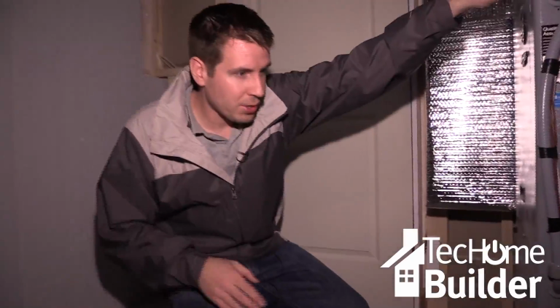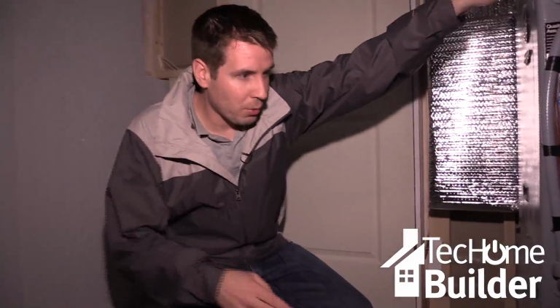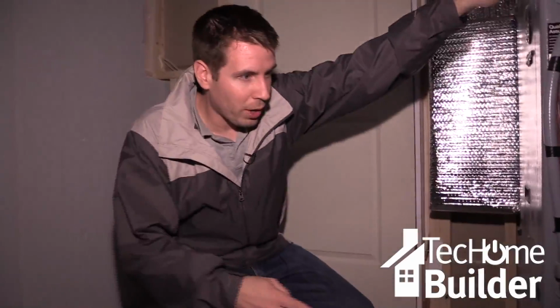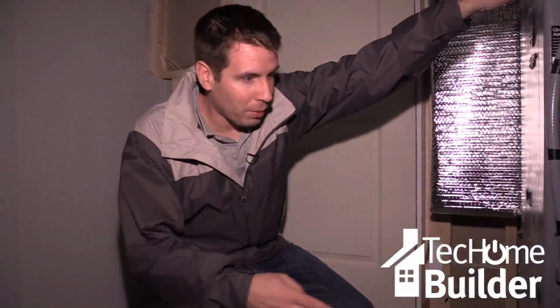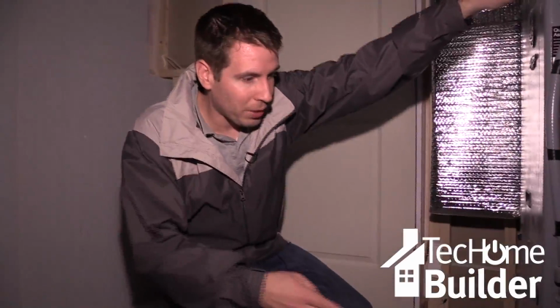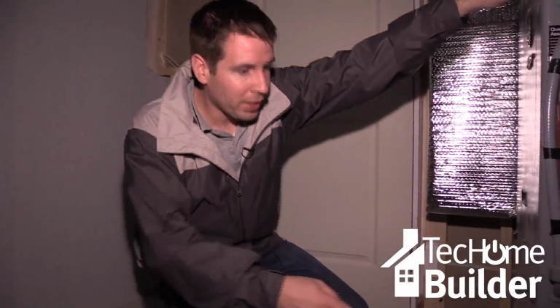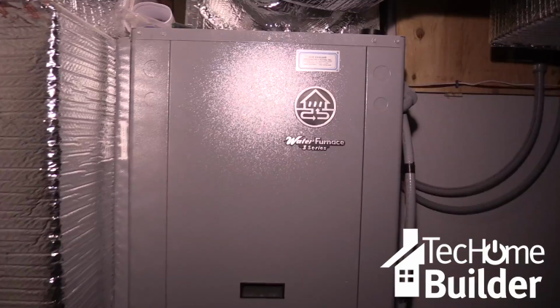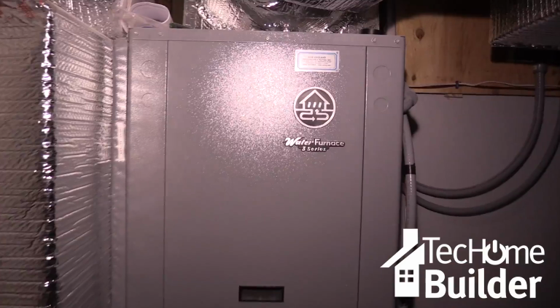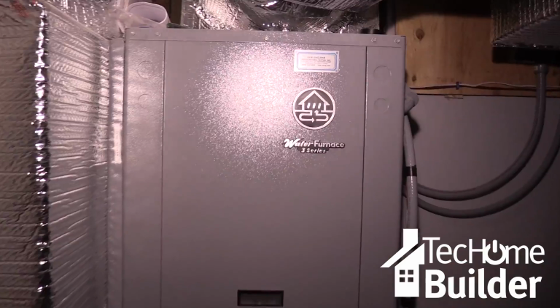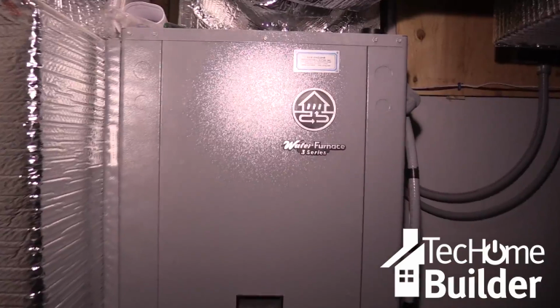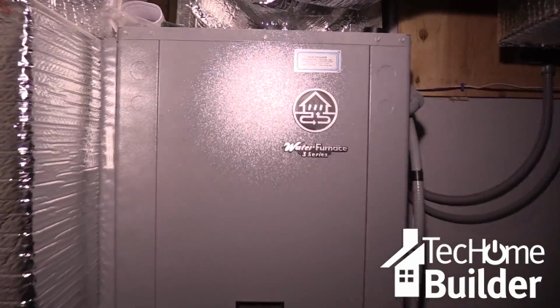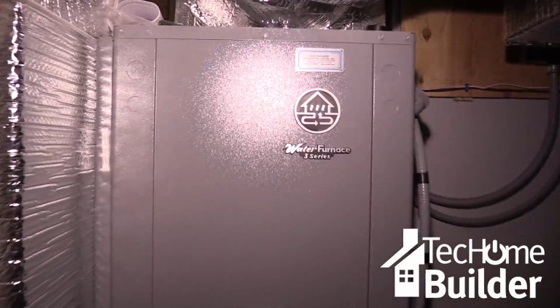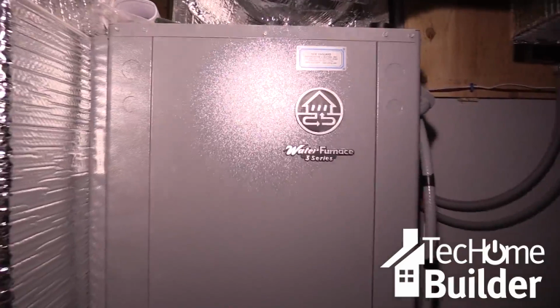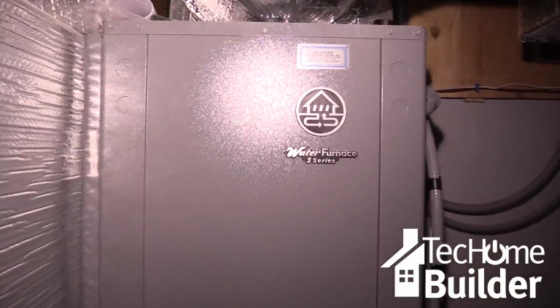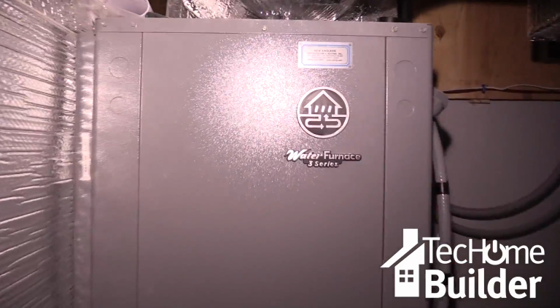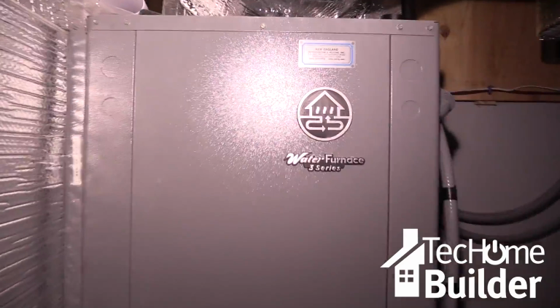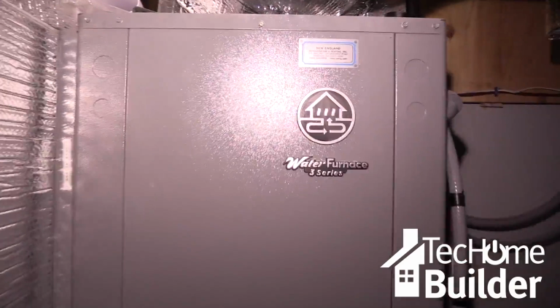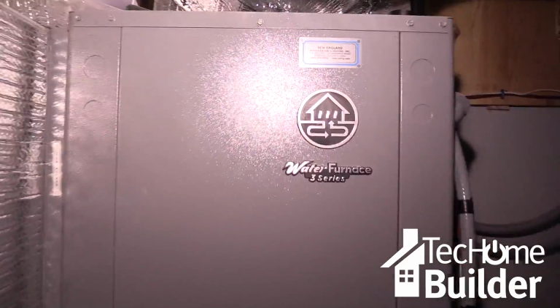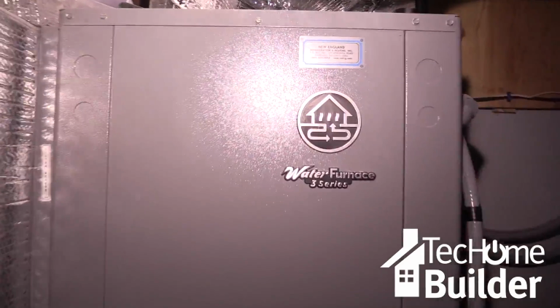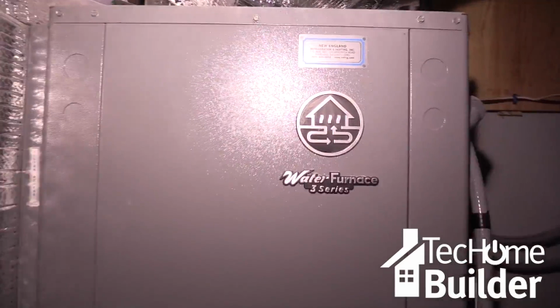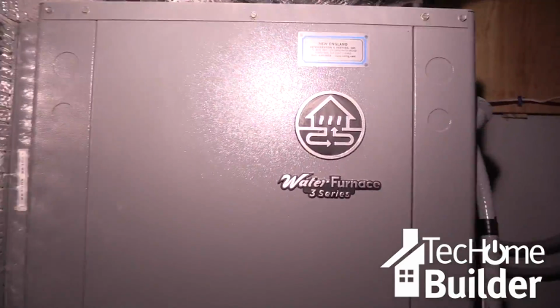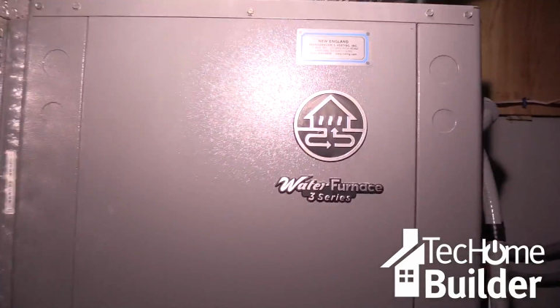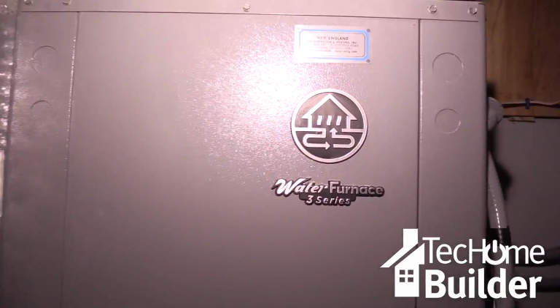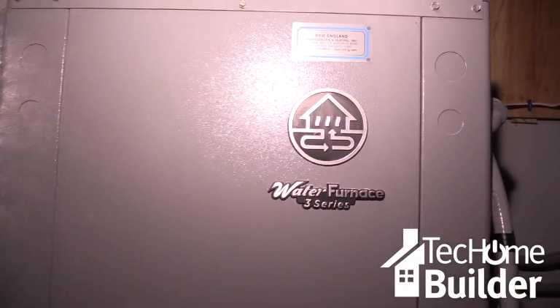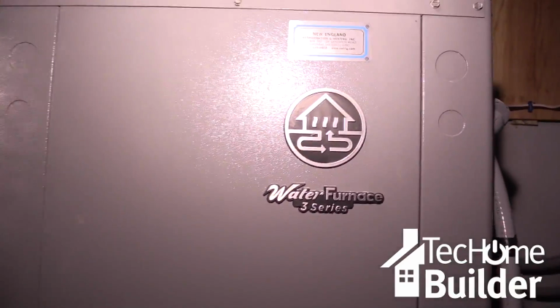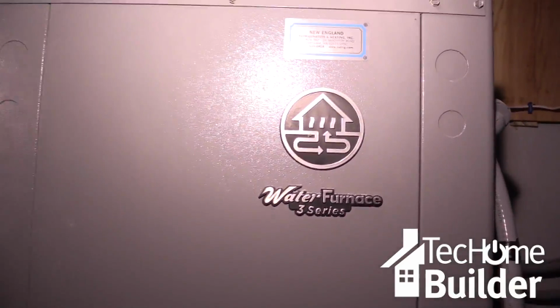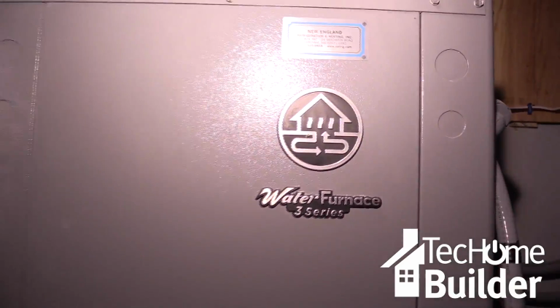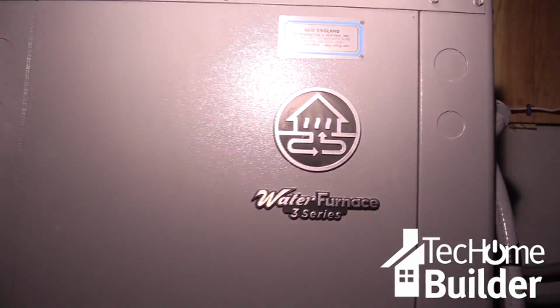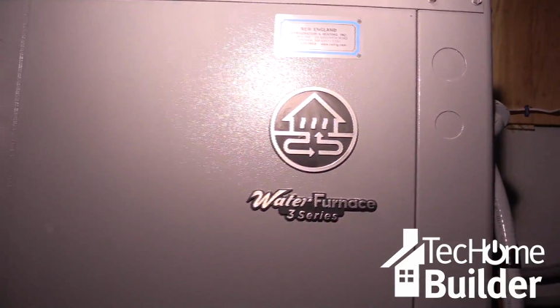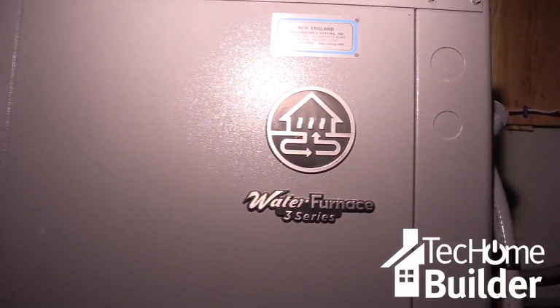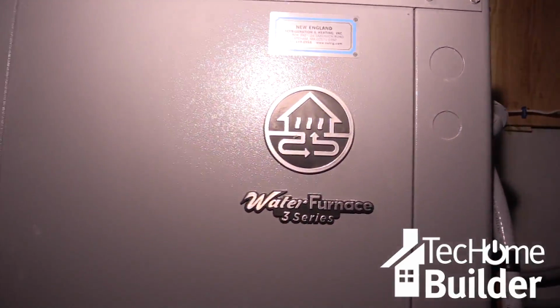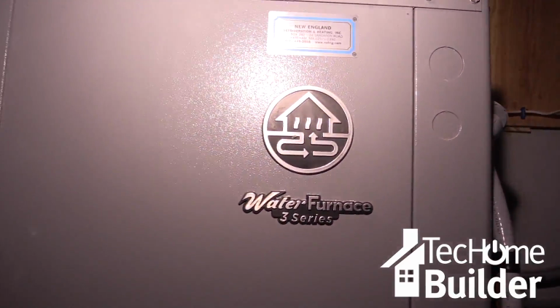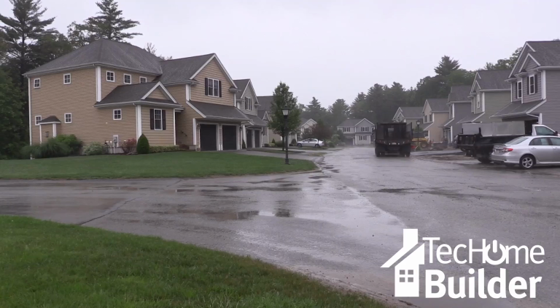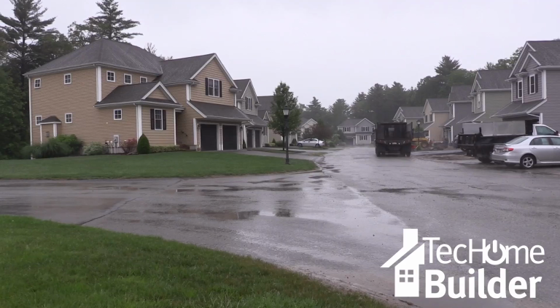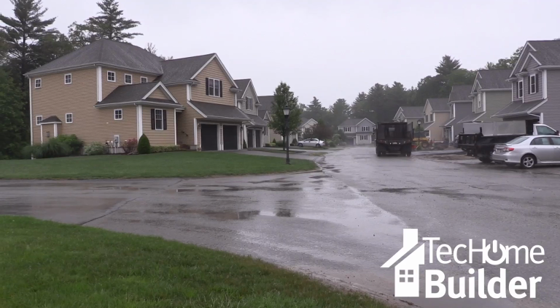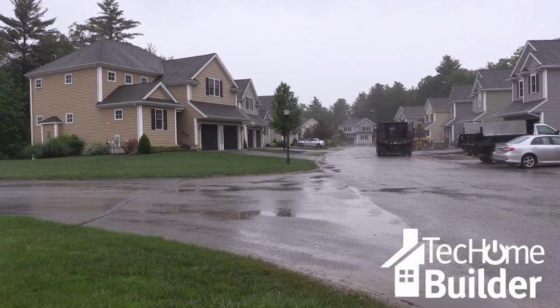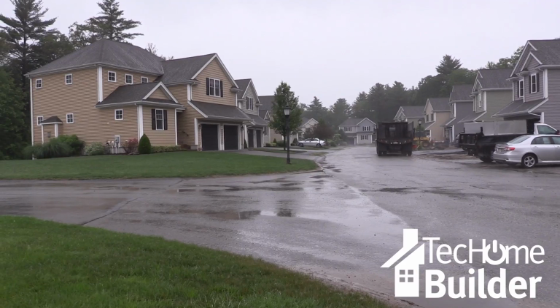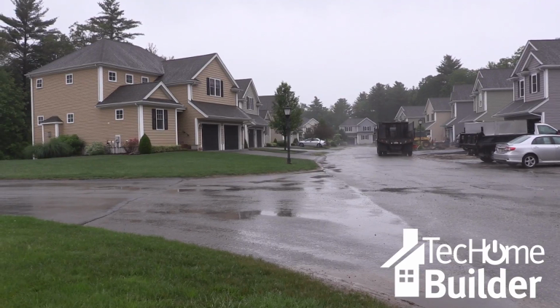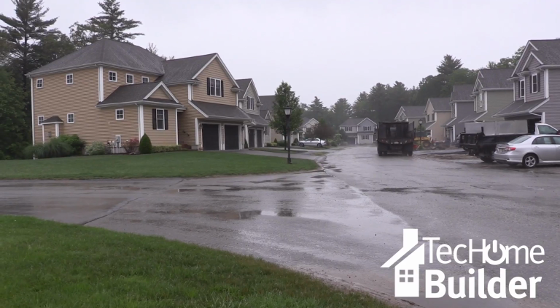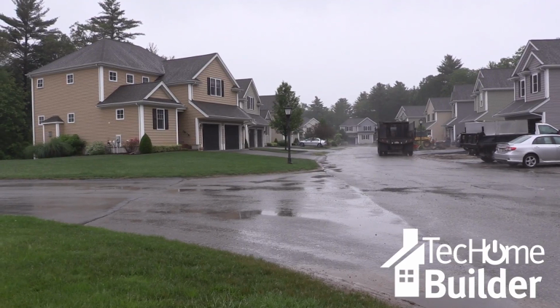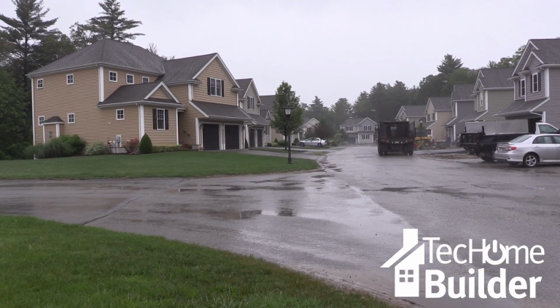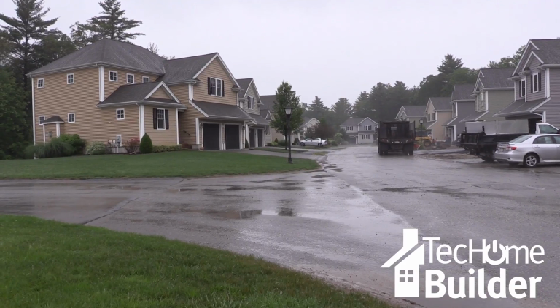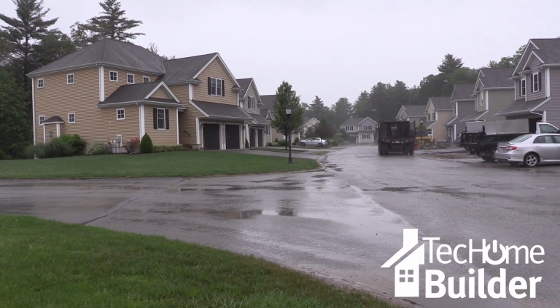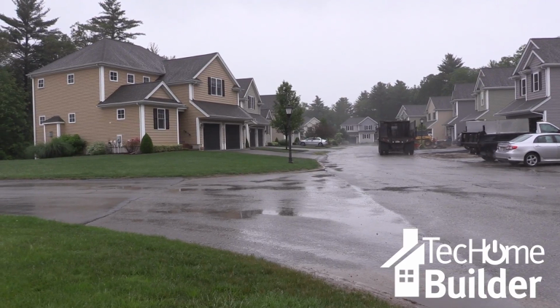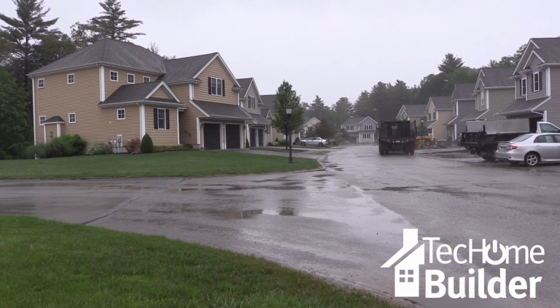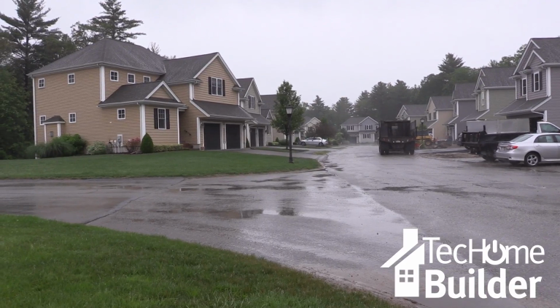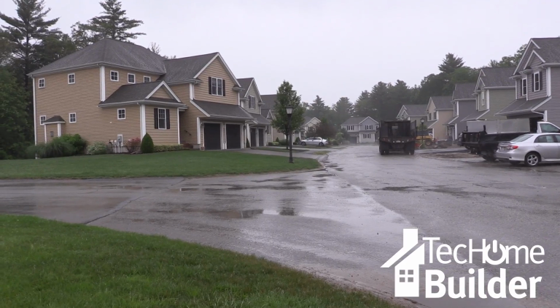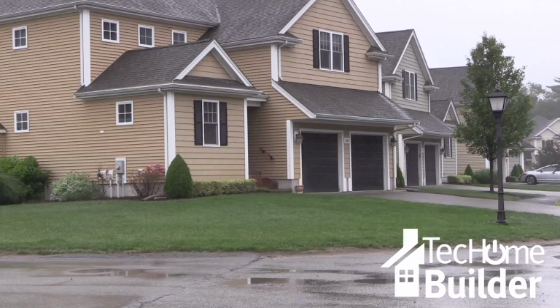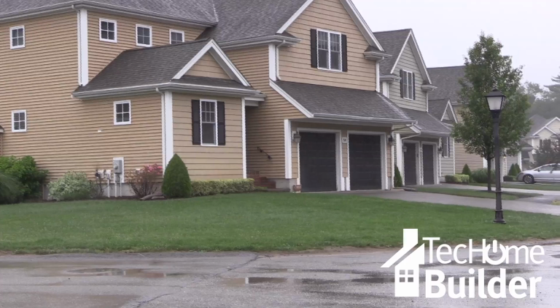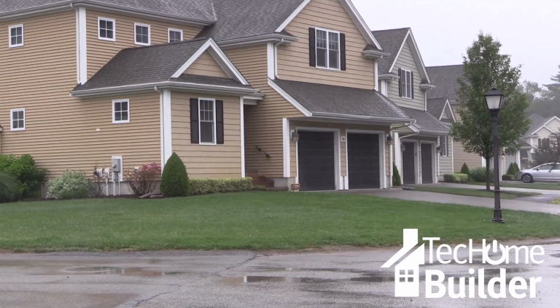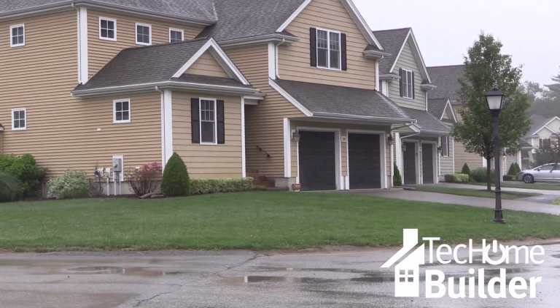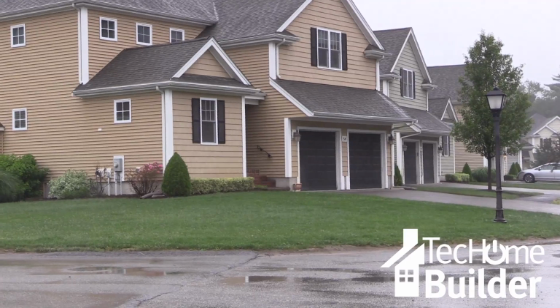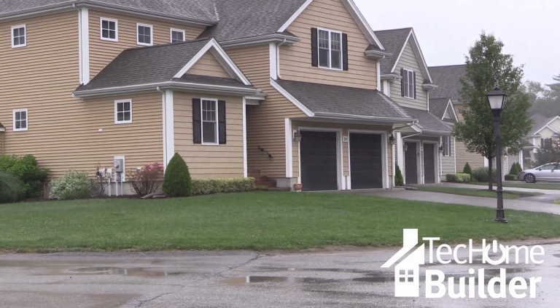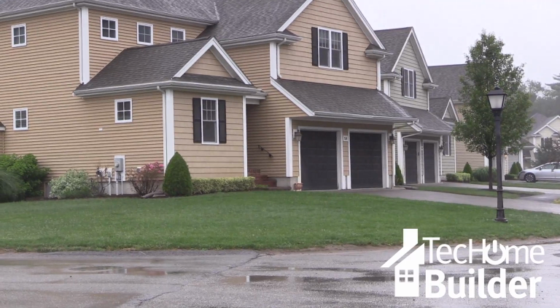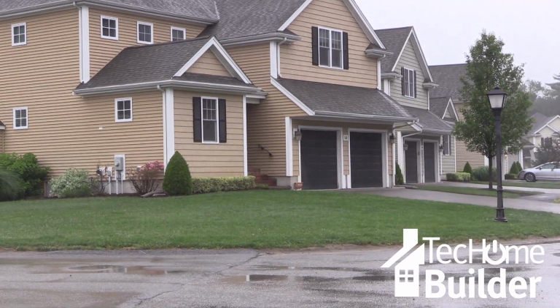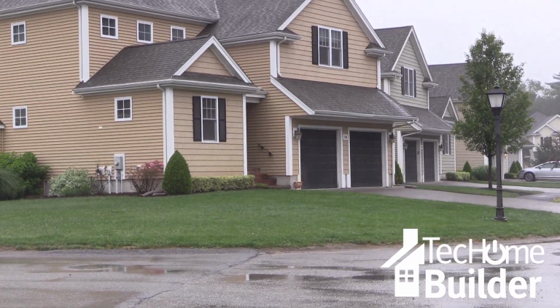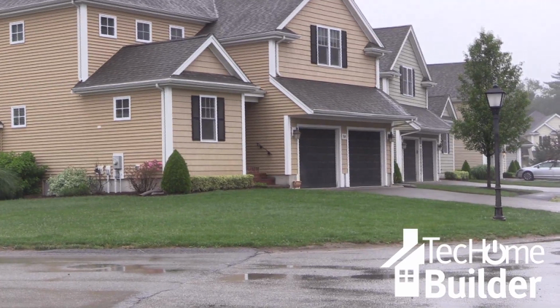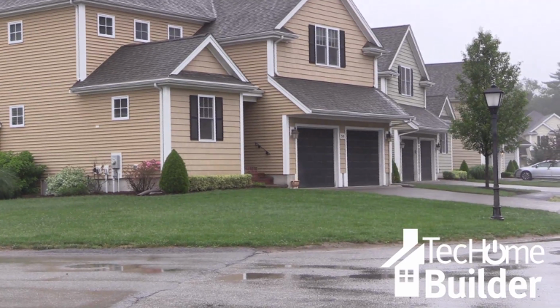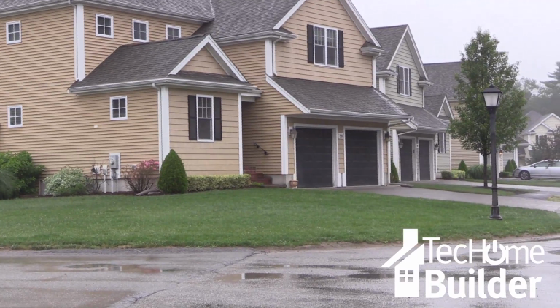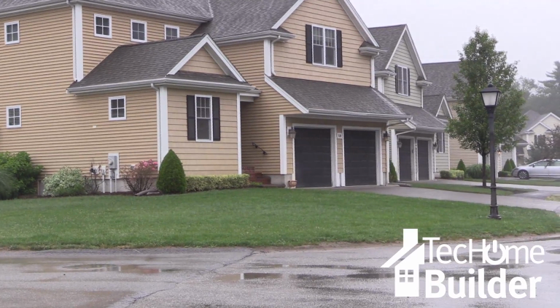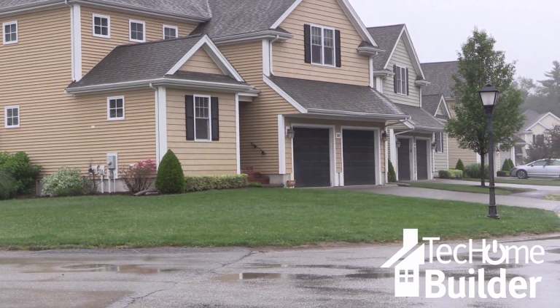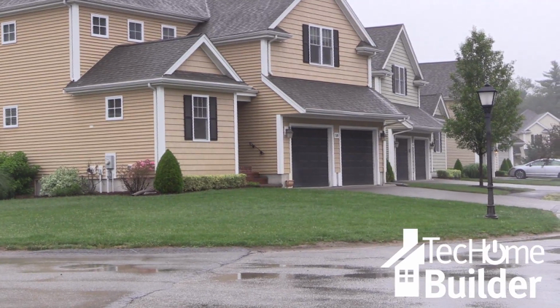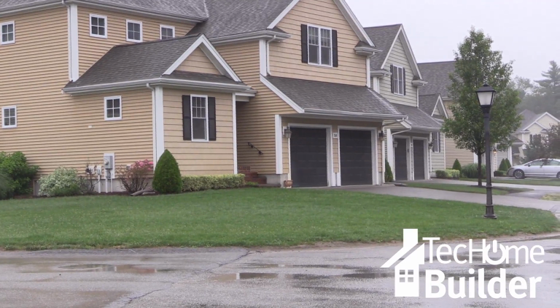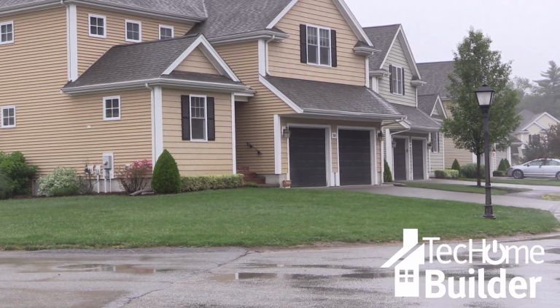Chris Nowak is a geothermal systems designer at Conoco Energy. He's currently installing WaterFurnace Series 3 units at this development in East Bridgewater, which is a suburb south of Boston.